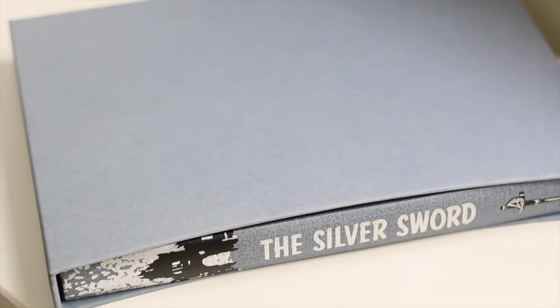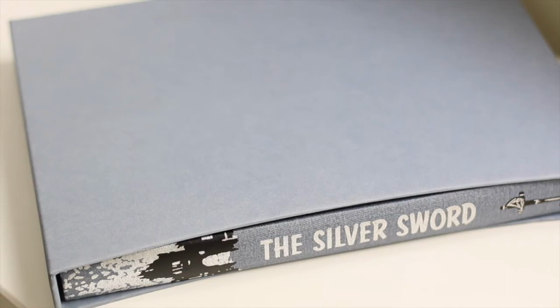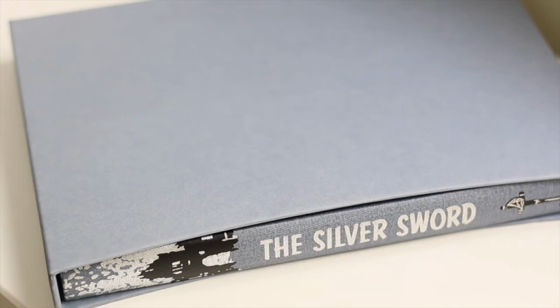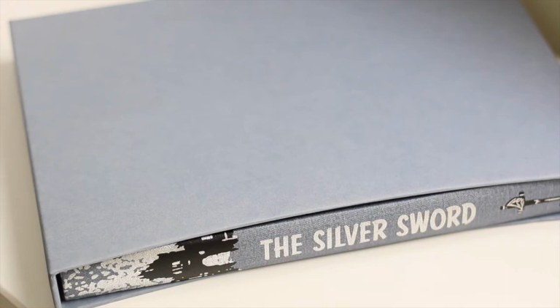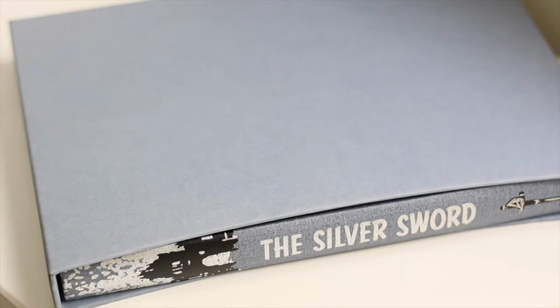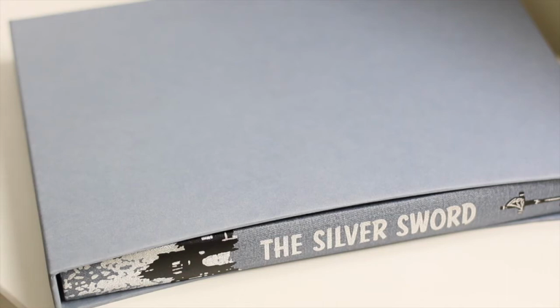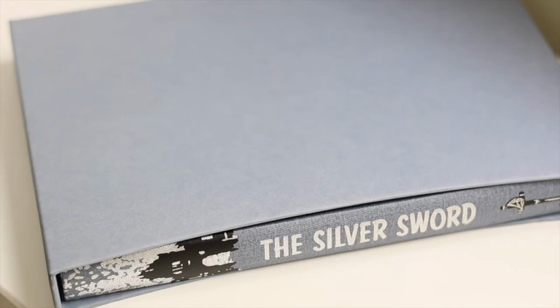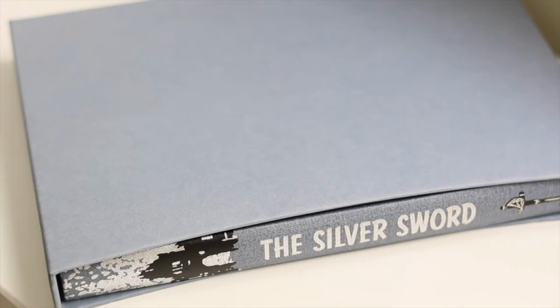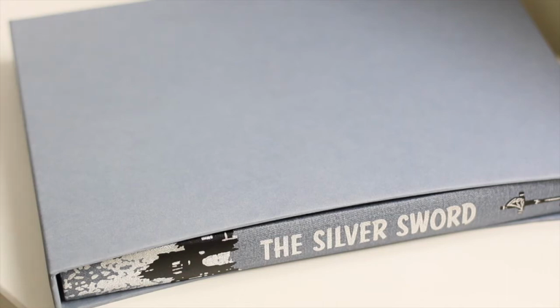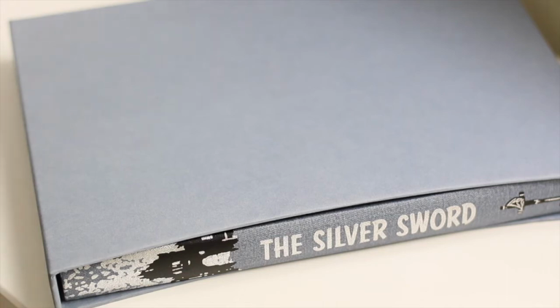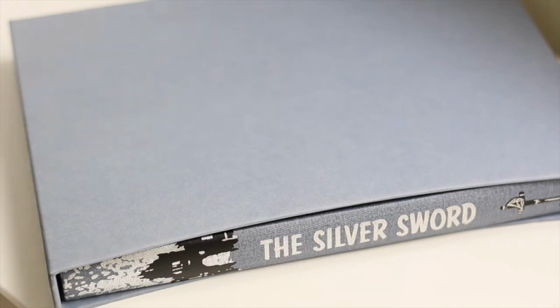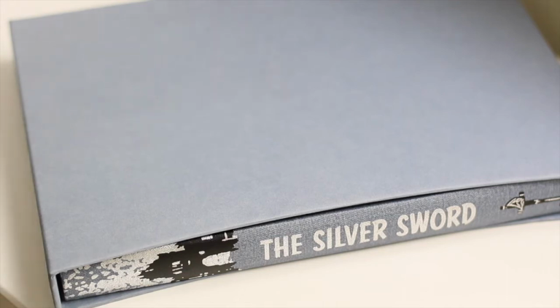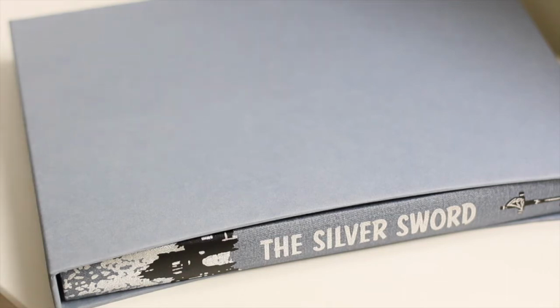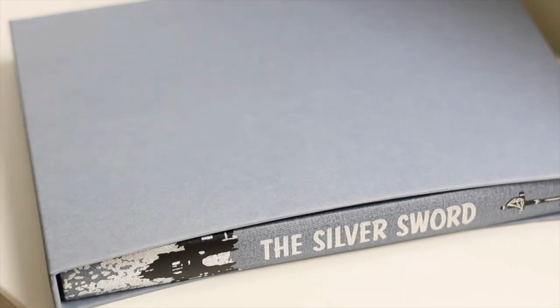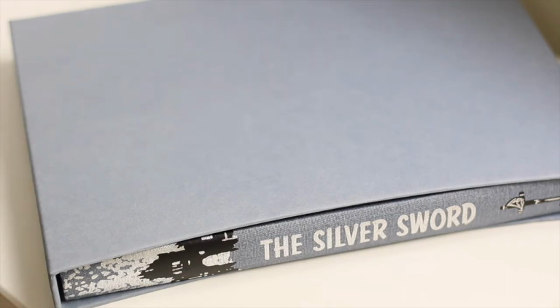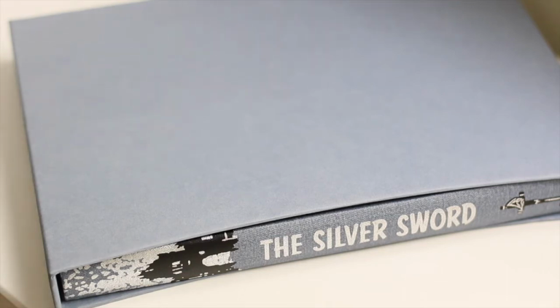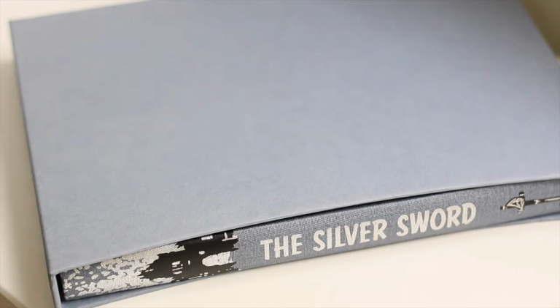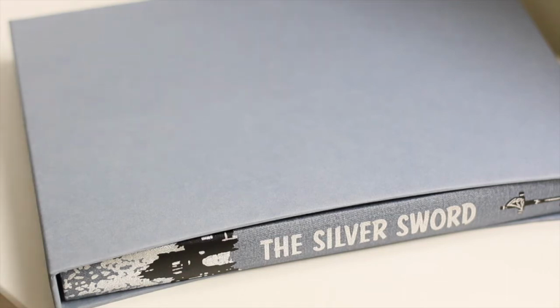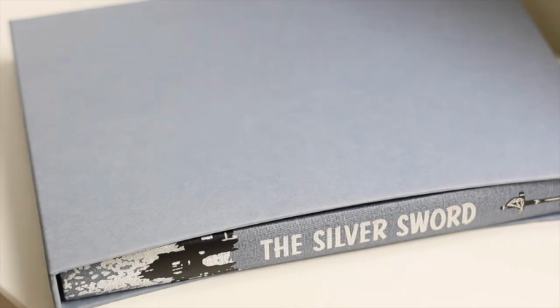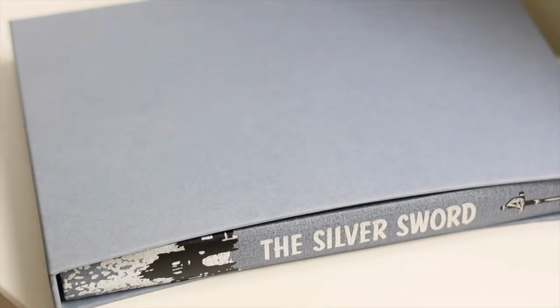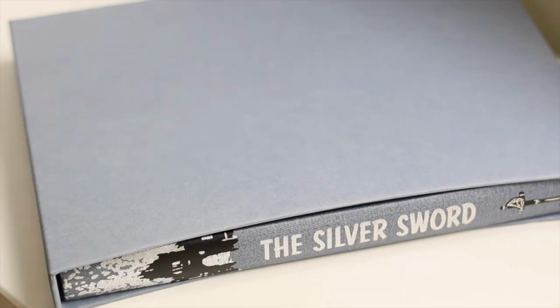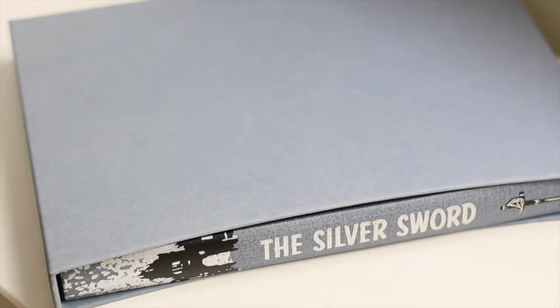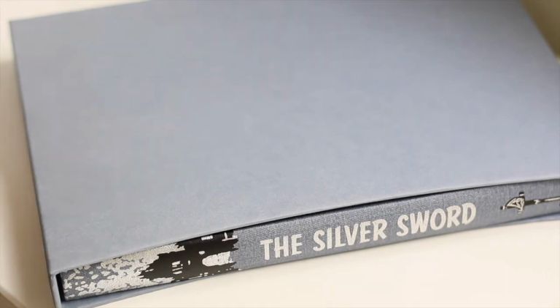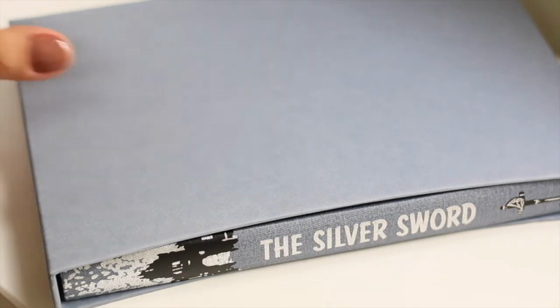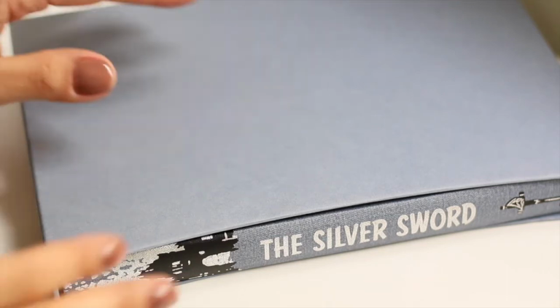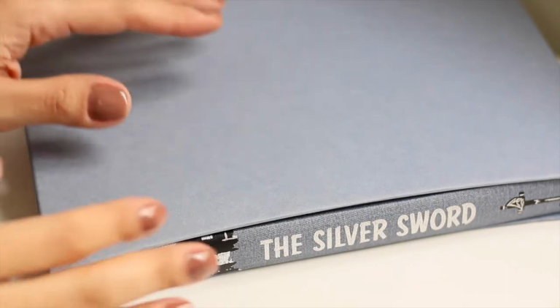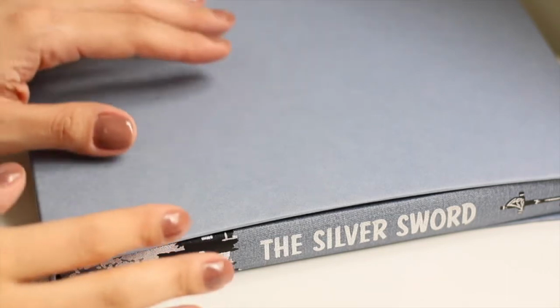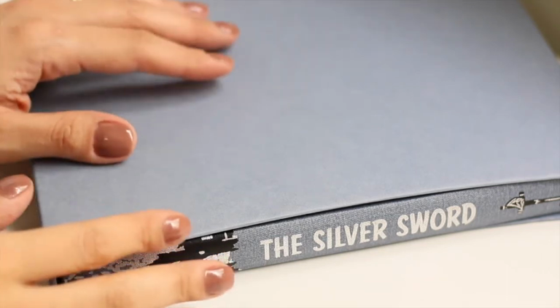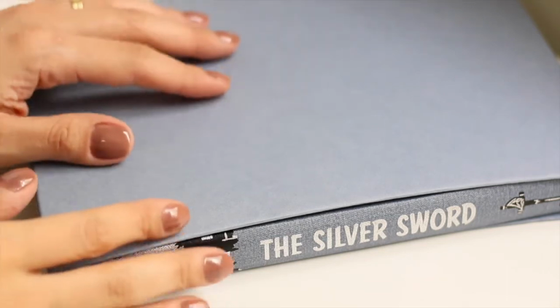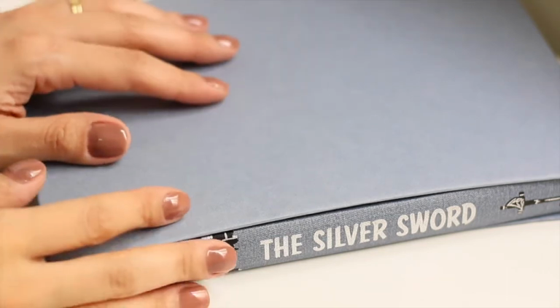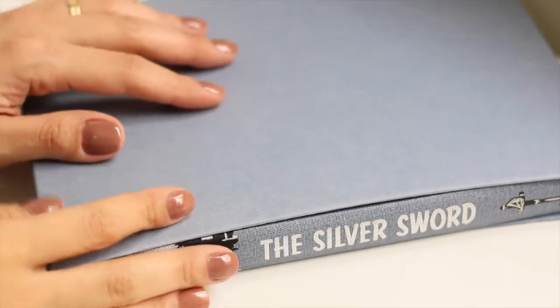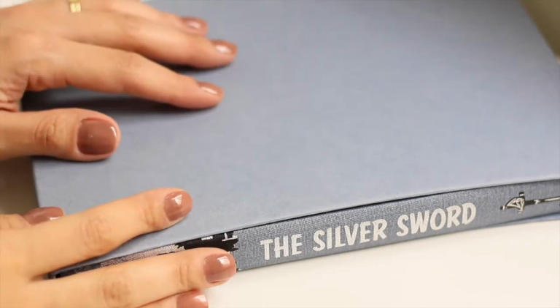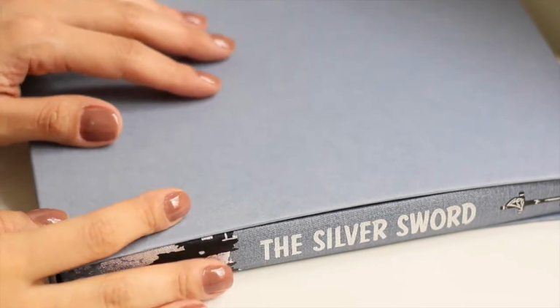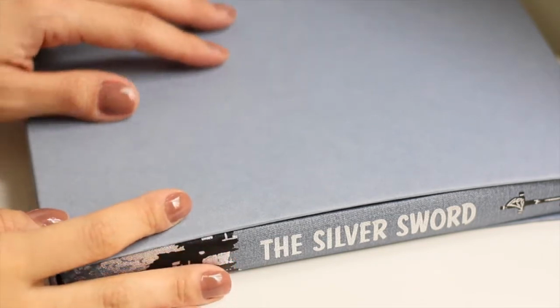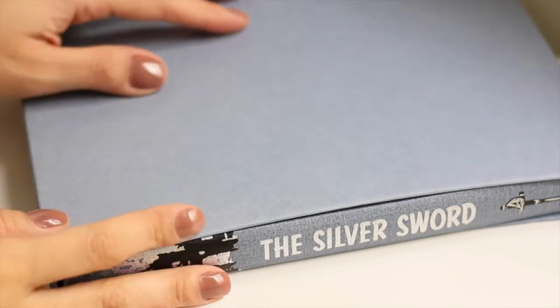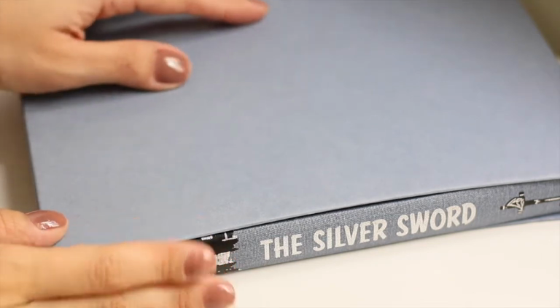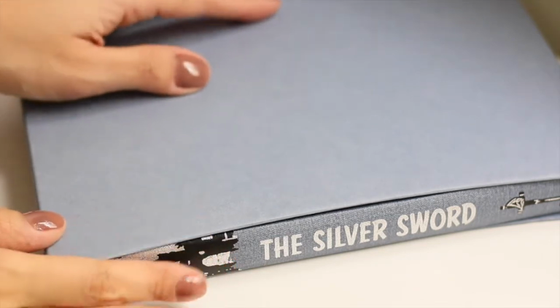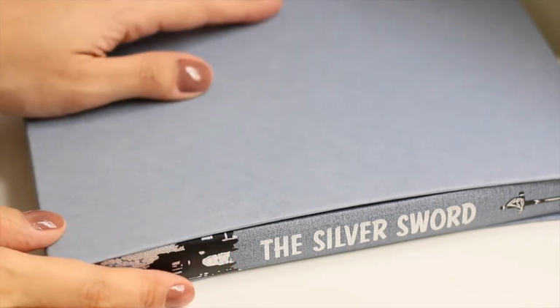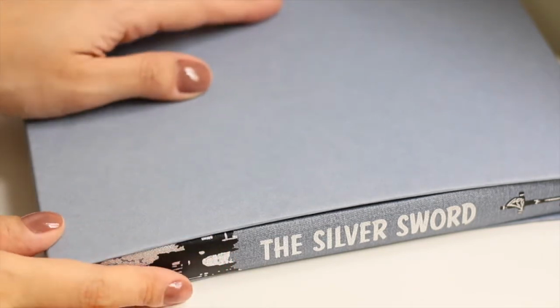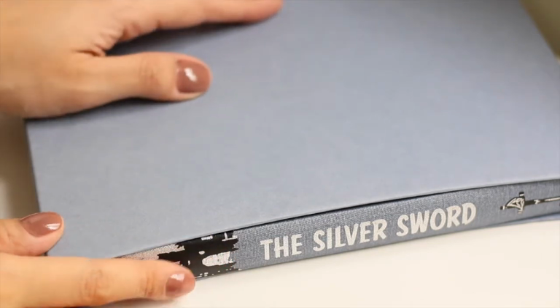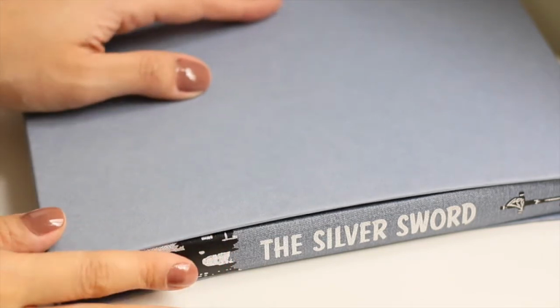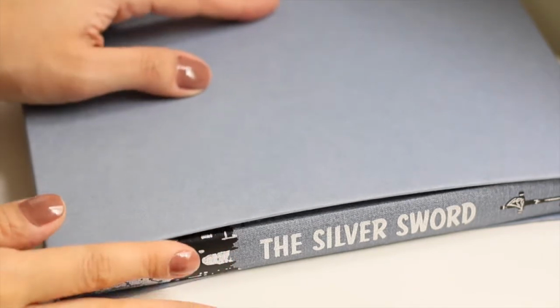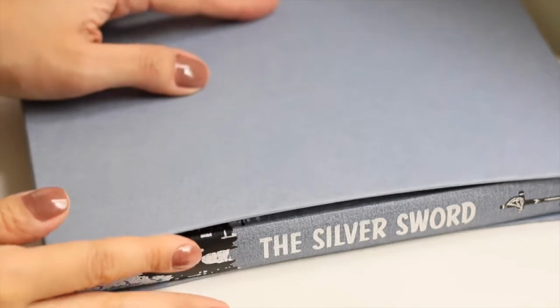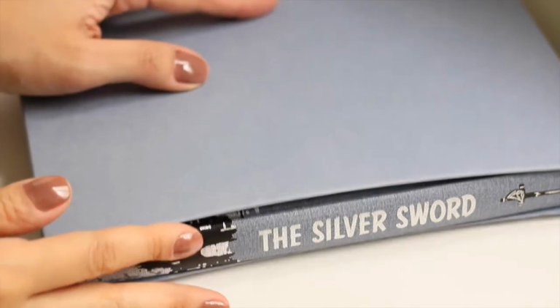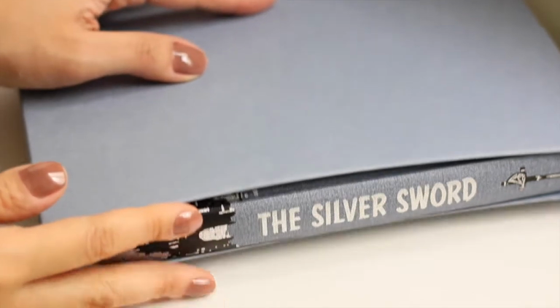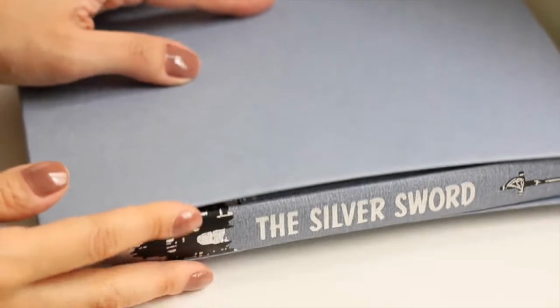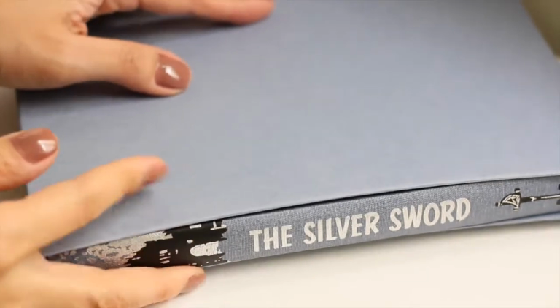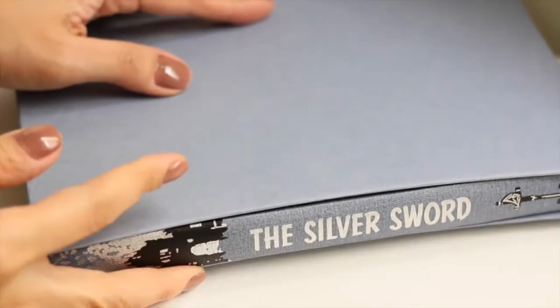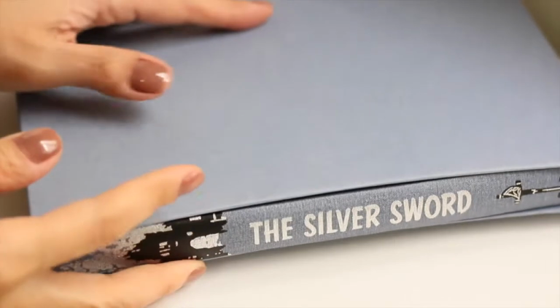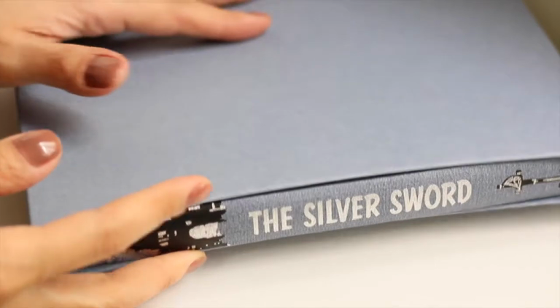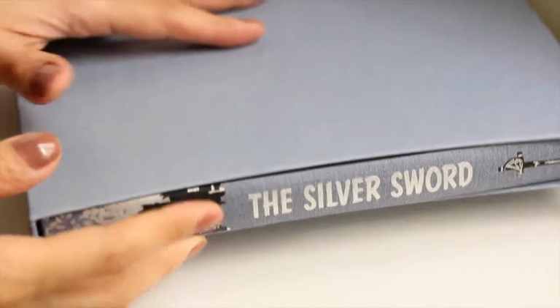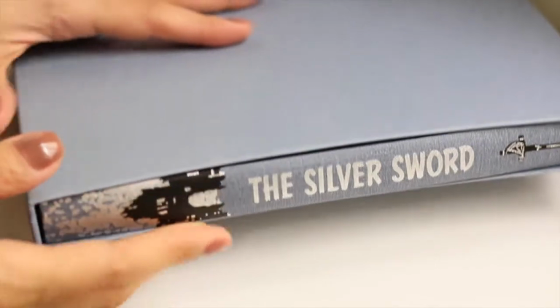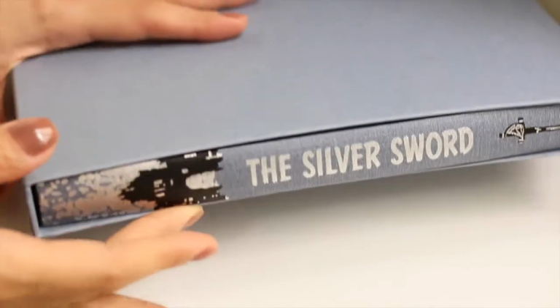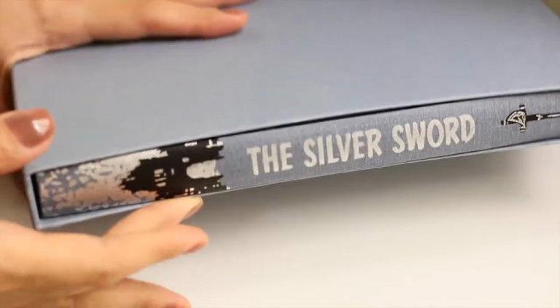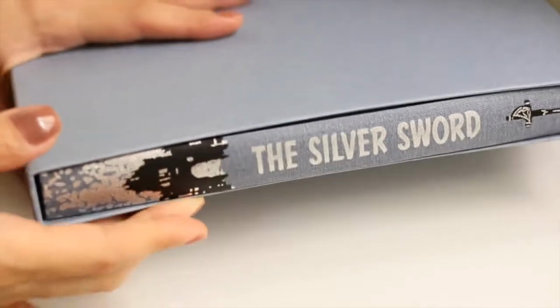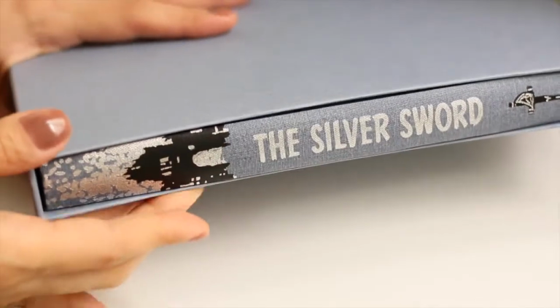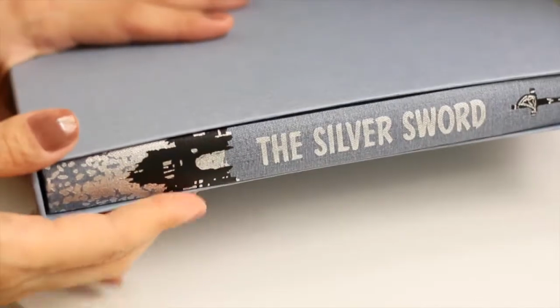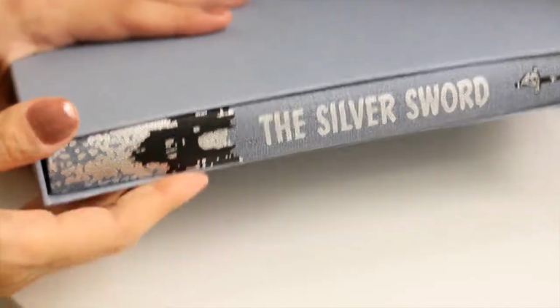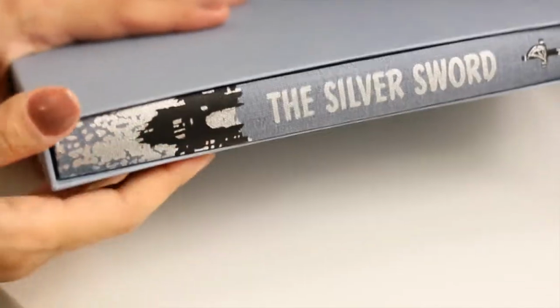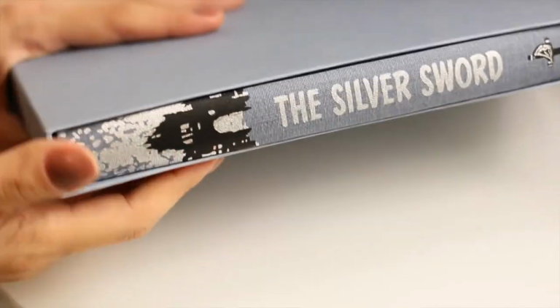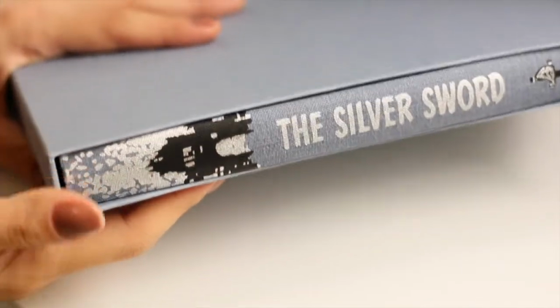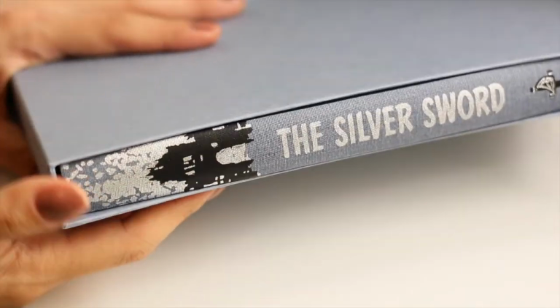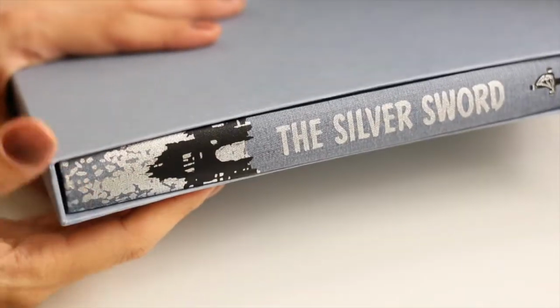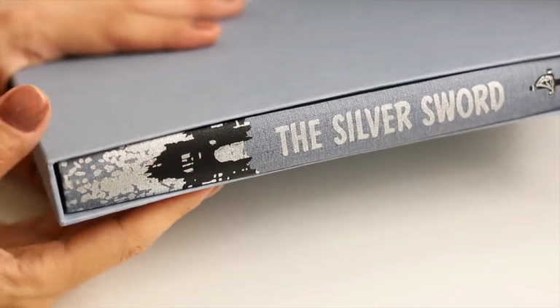Hi everyone, welcome to Book Cravings. If you are new here, this is a booktube channel focused on book collecting.